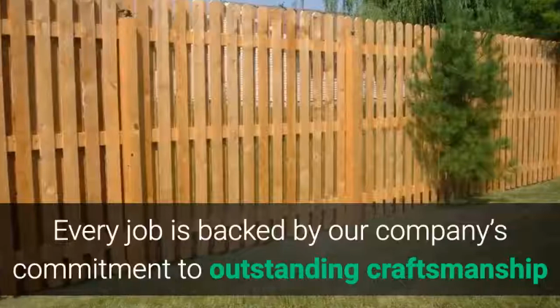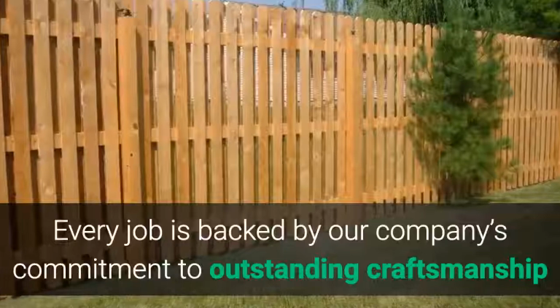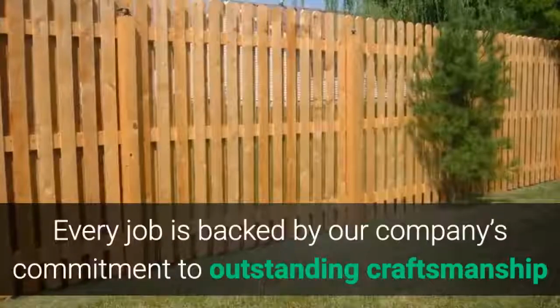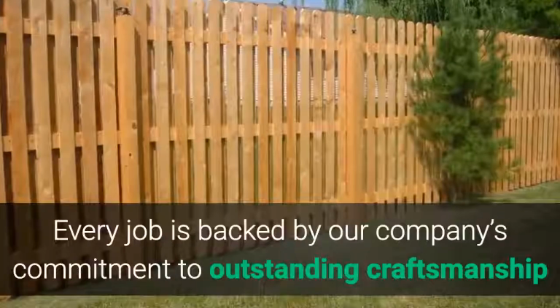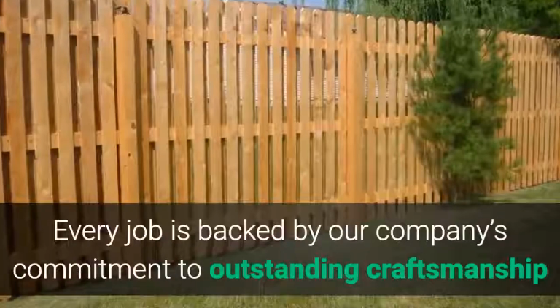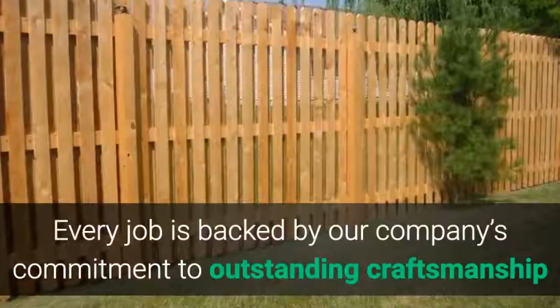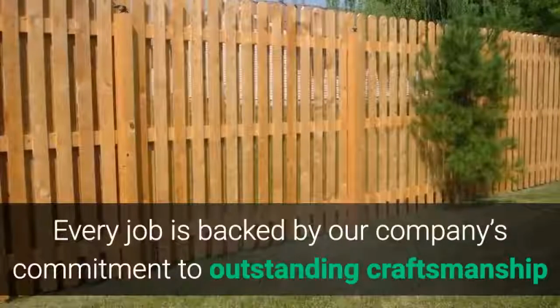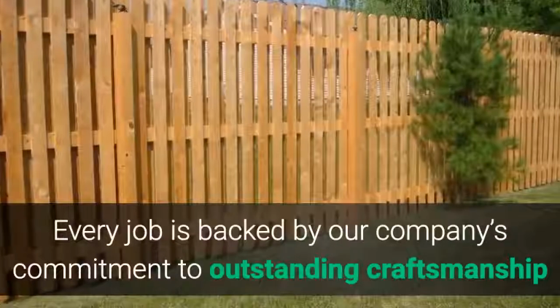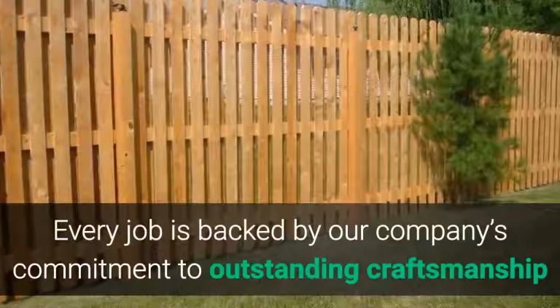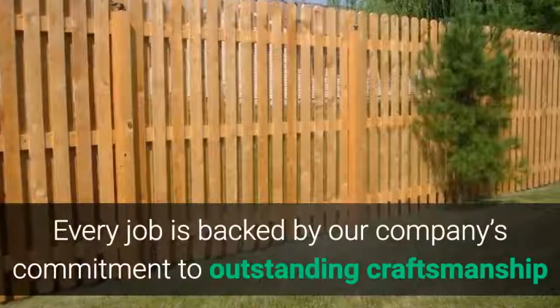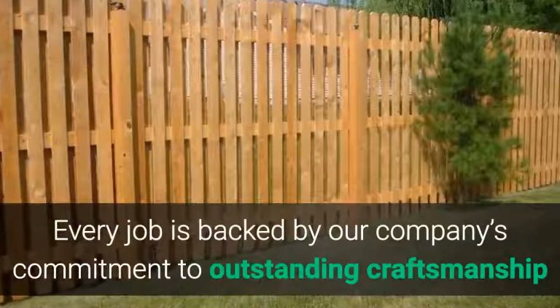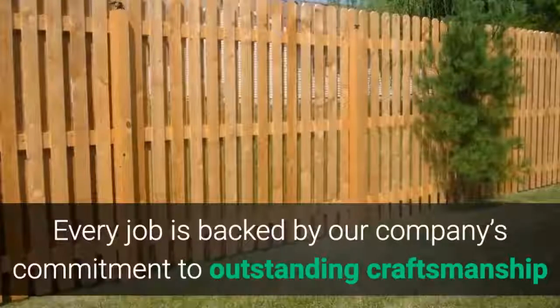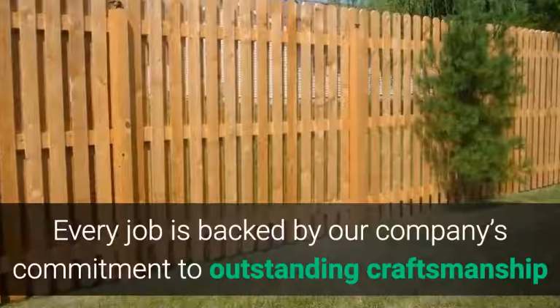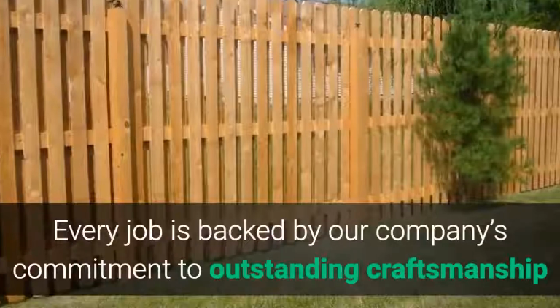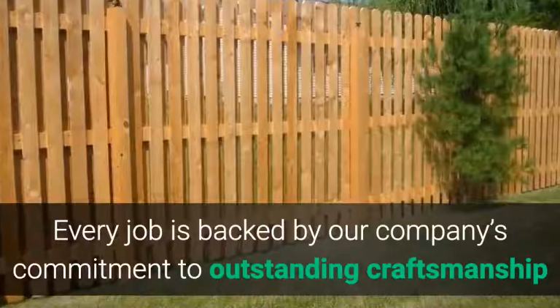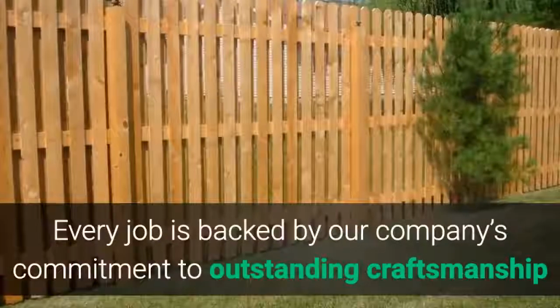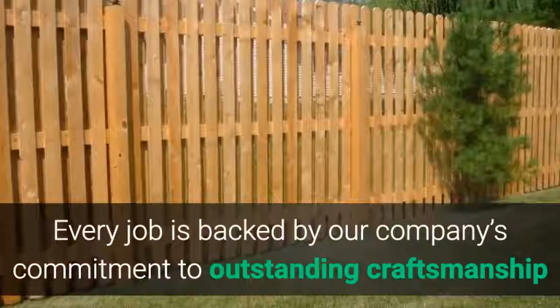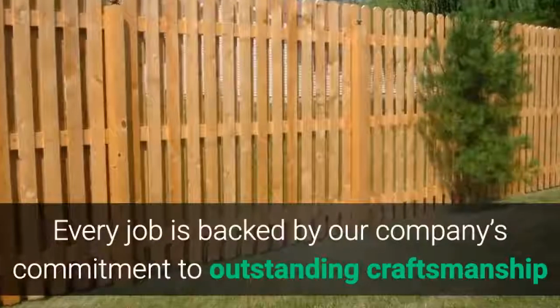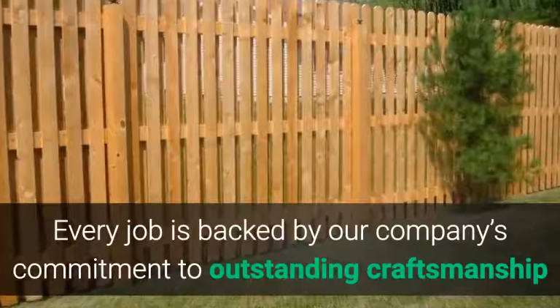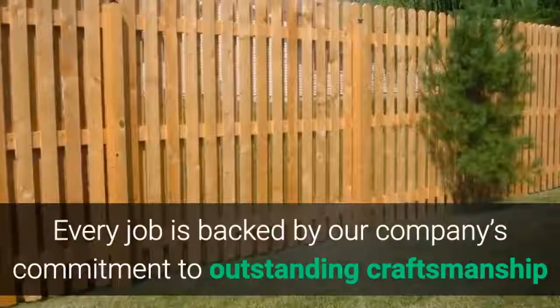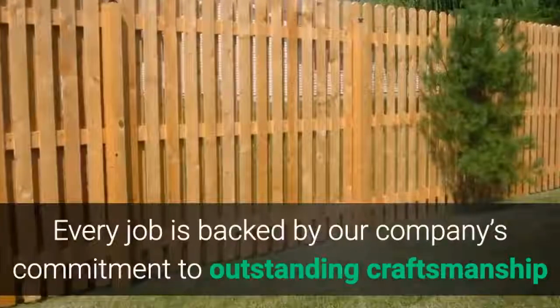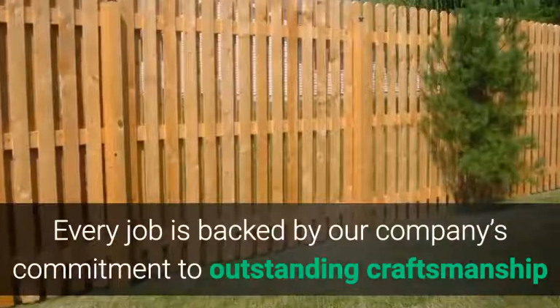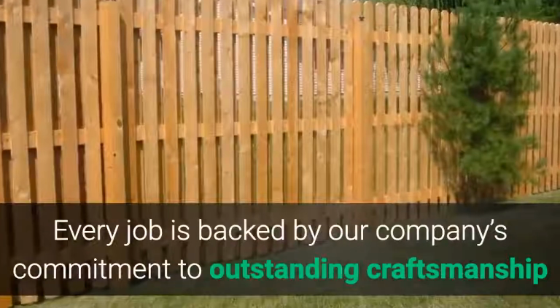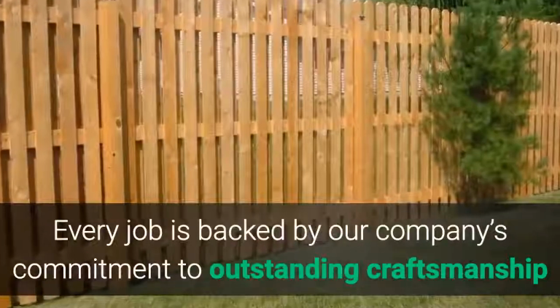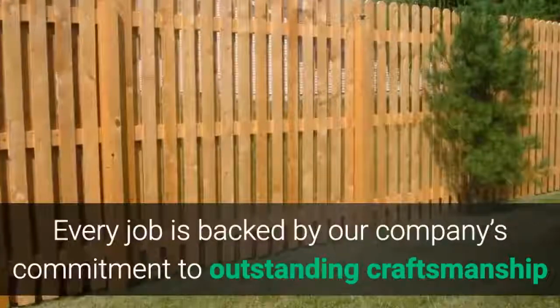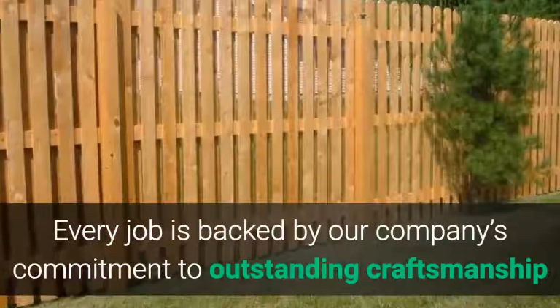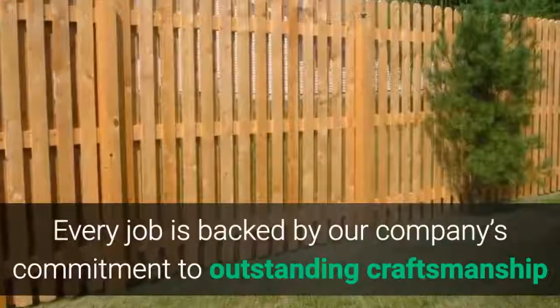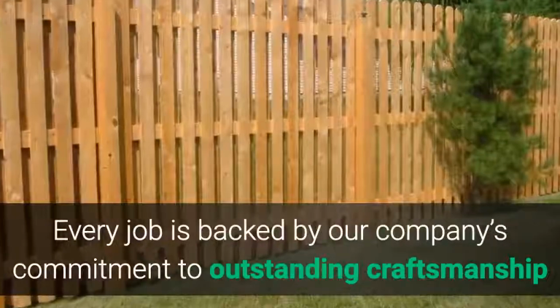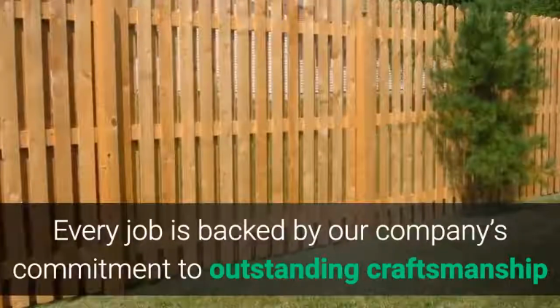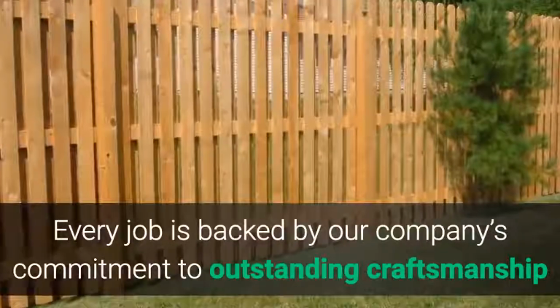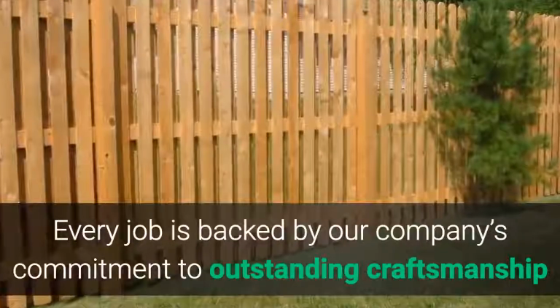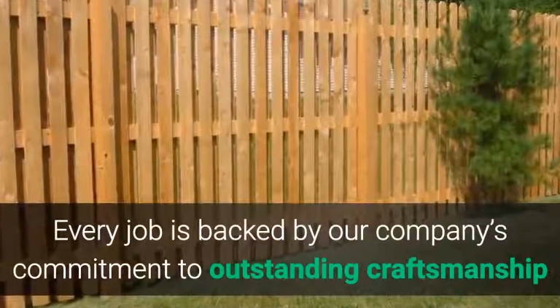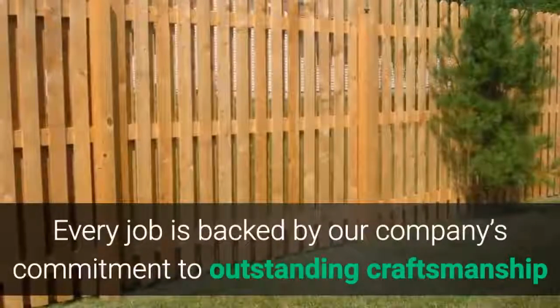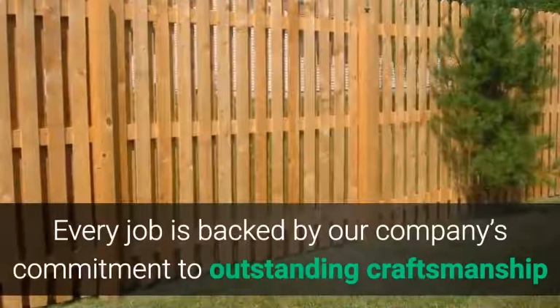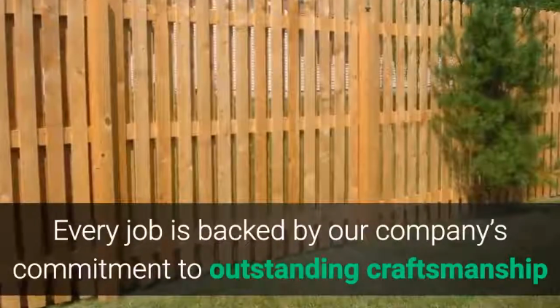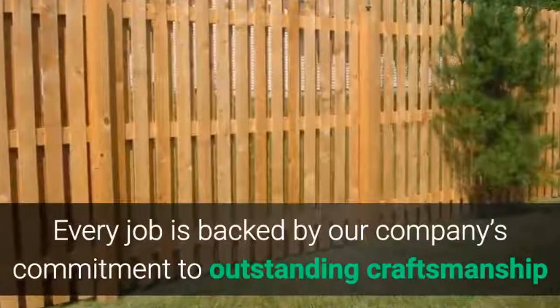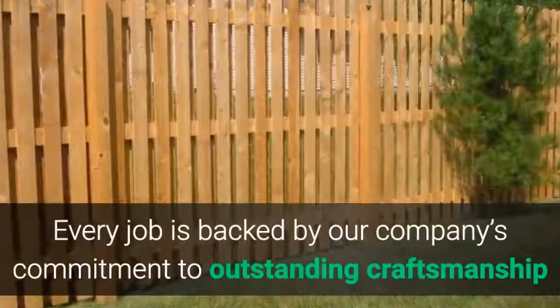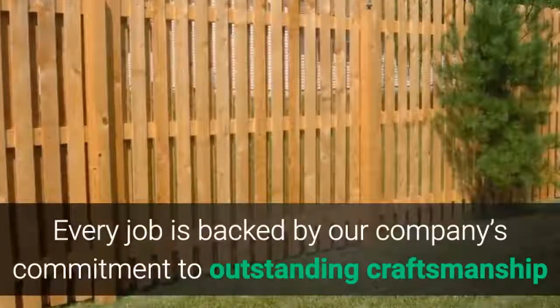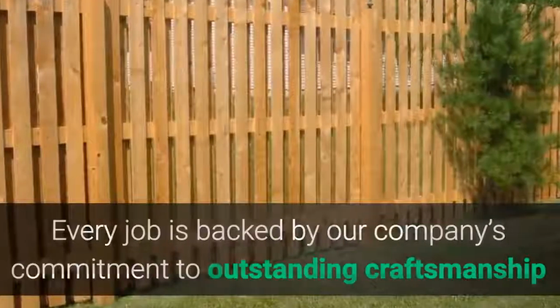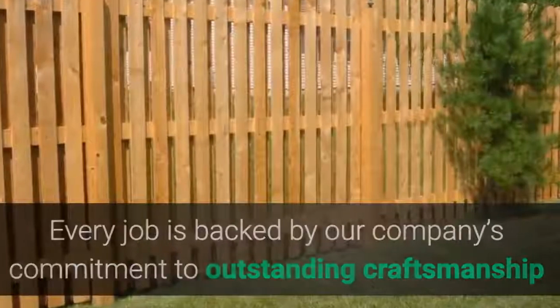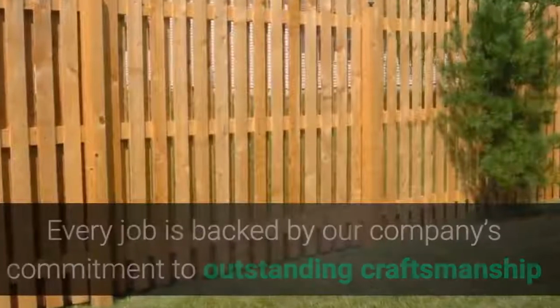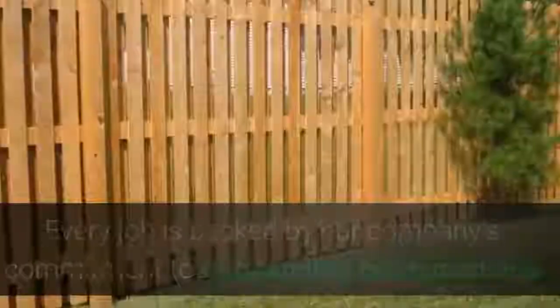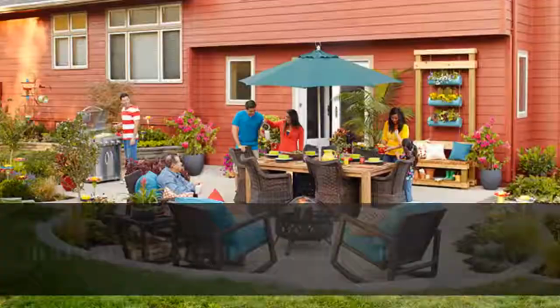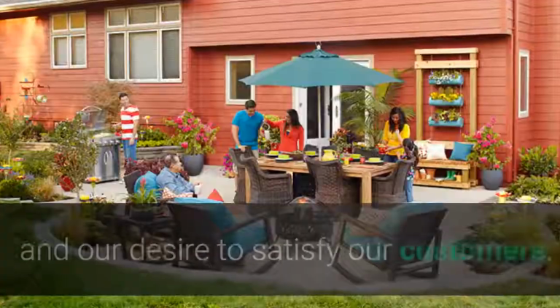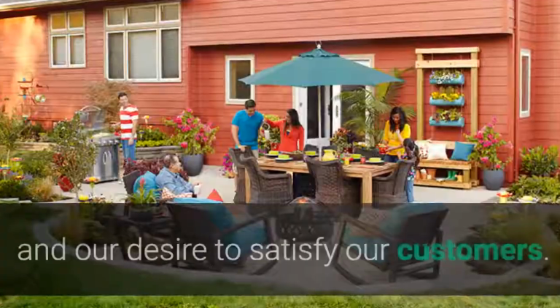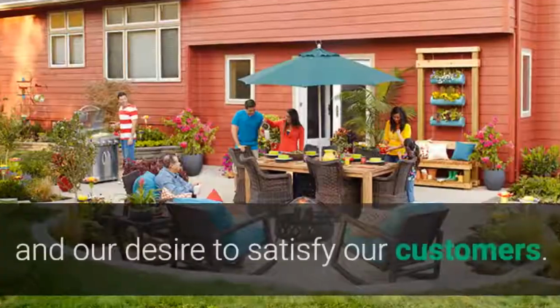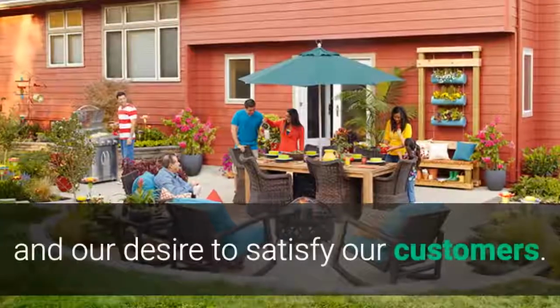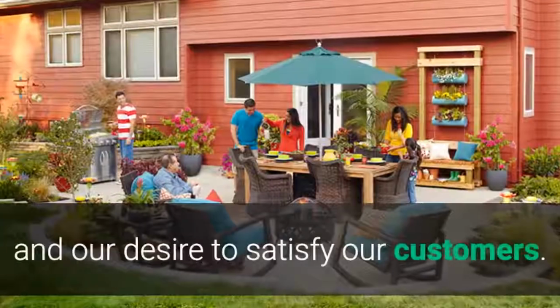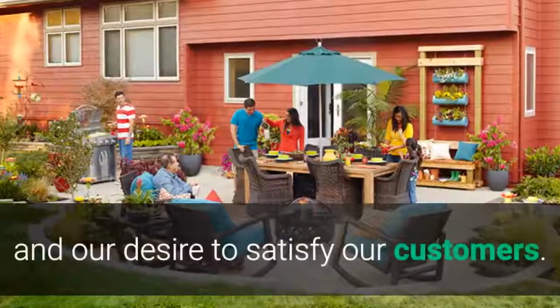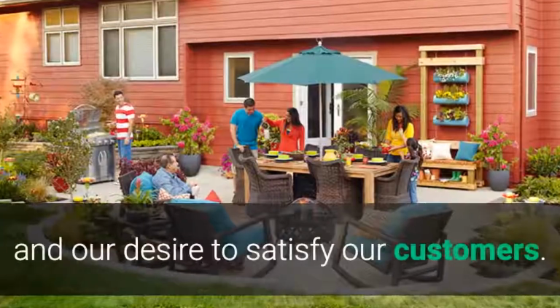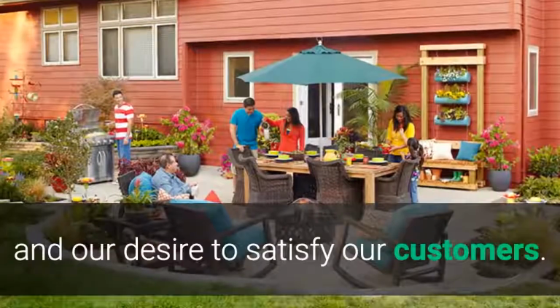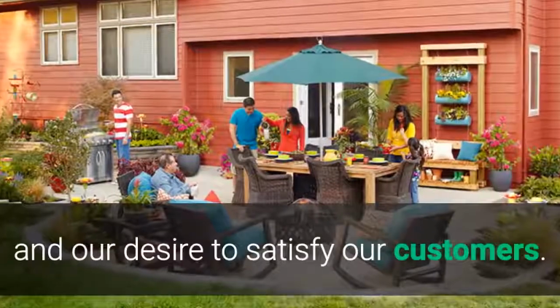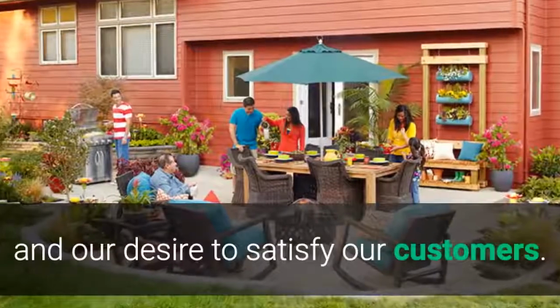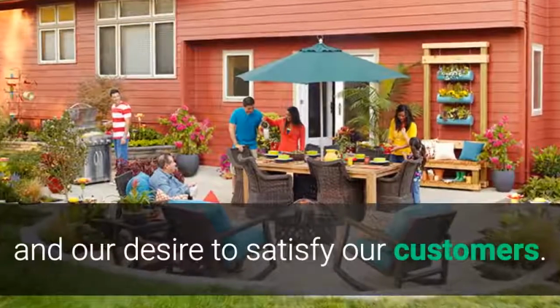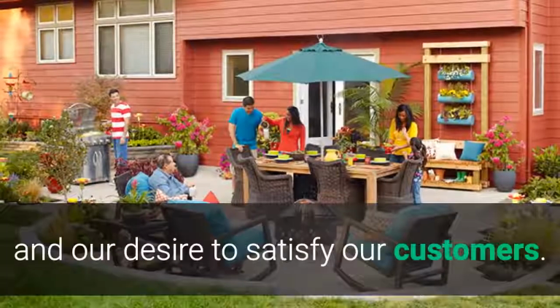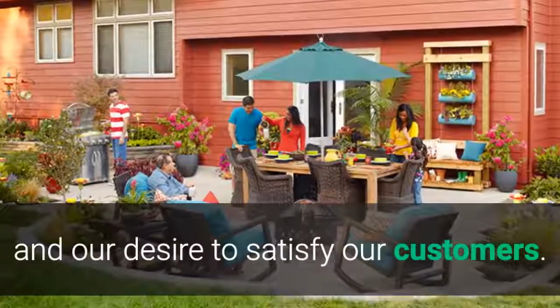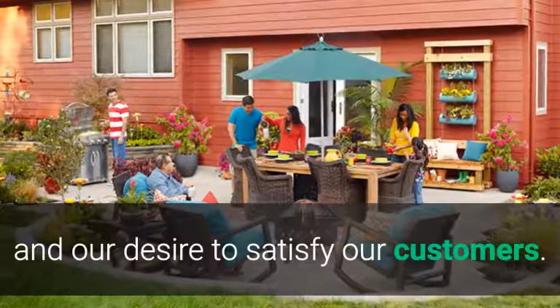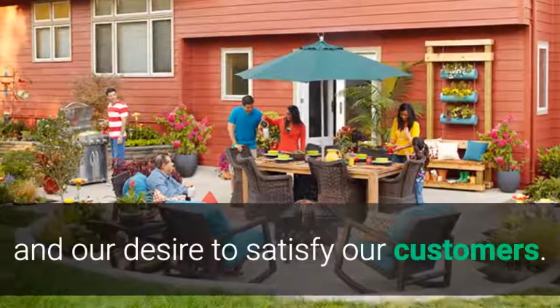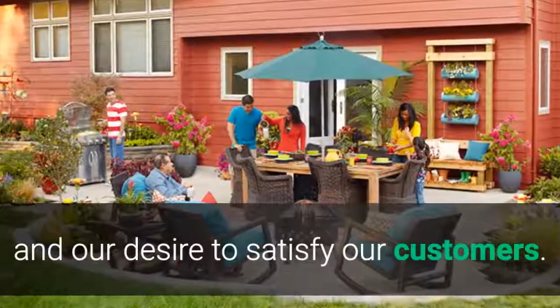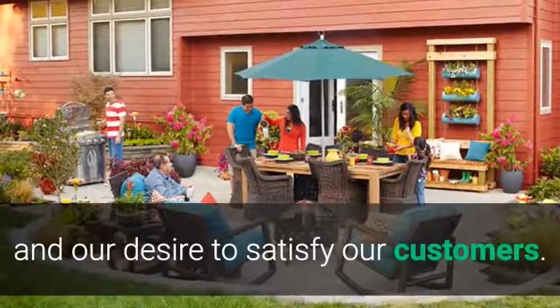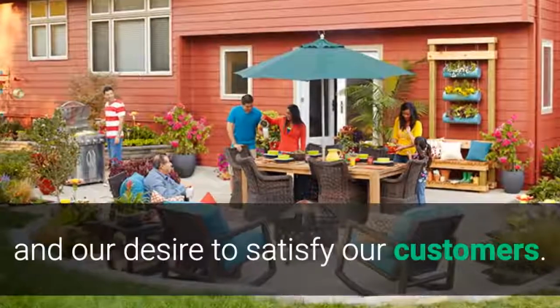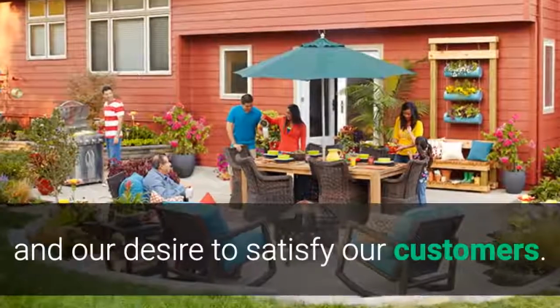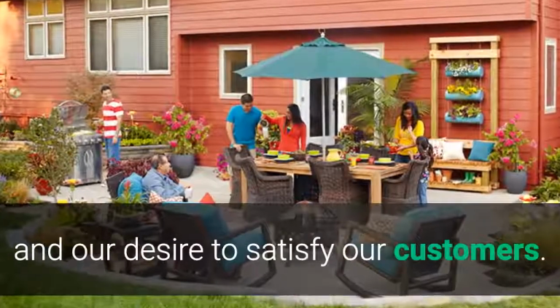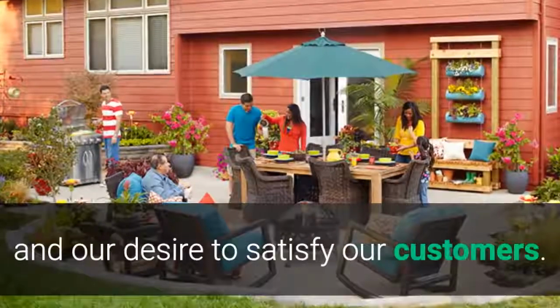Every job is backed by our company's commitment to outstanding craftsmanship and our desire to satisfy our customers.